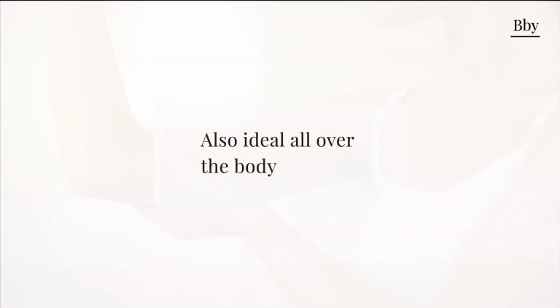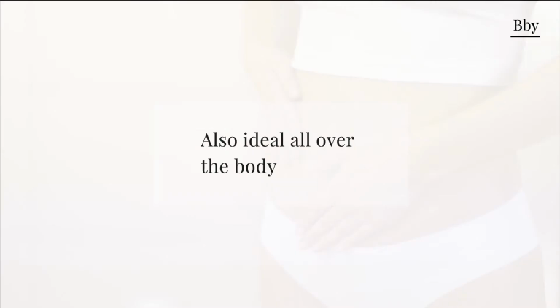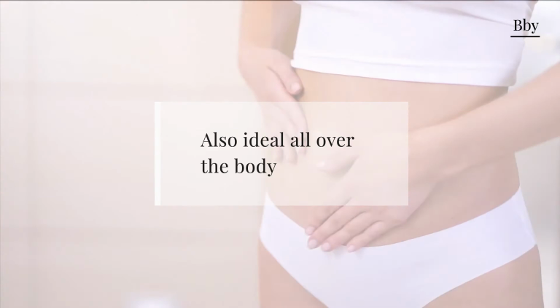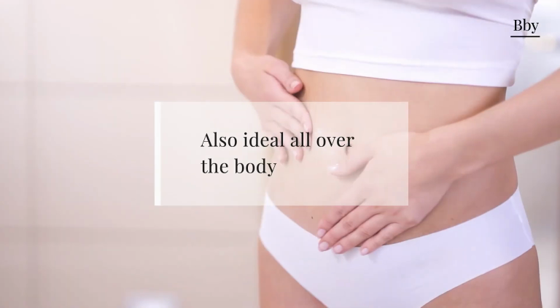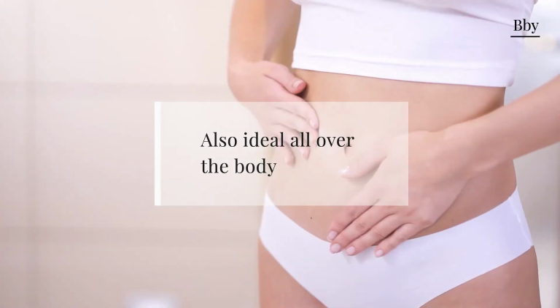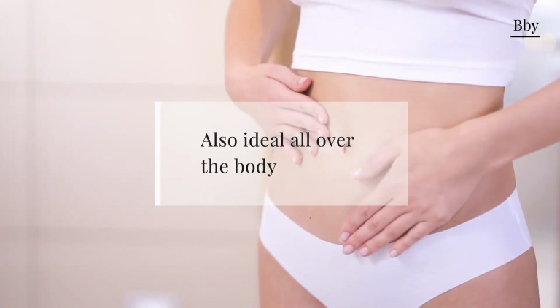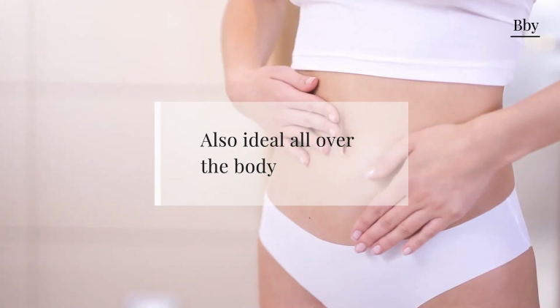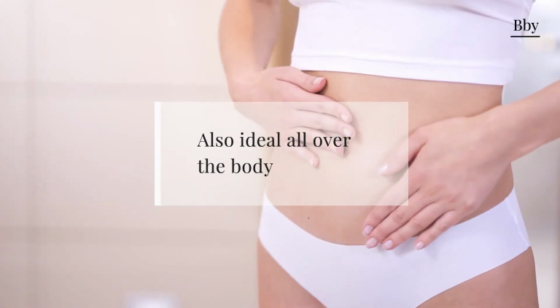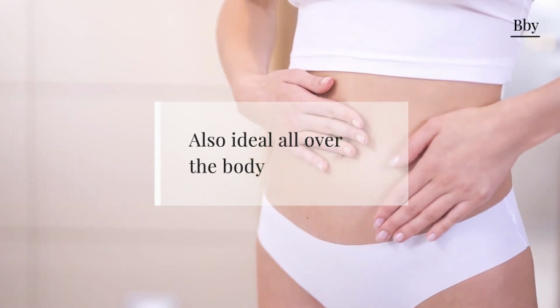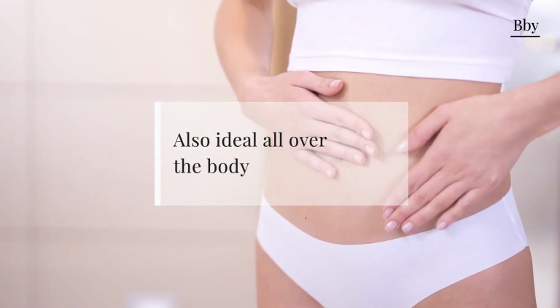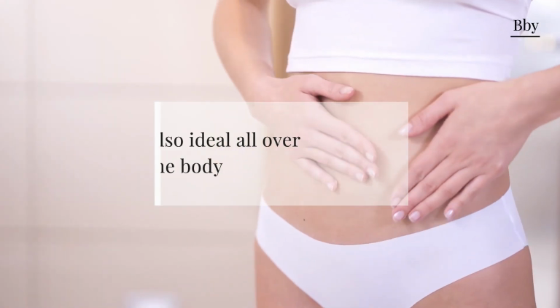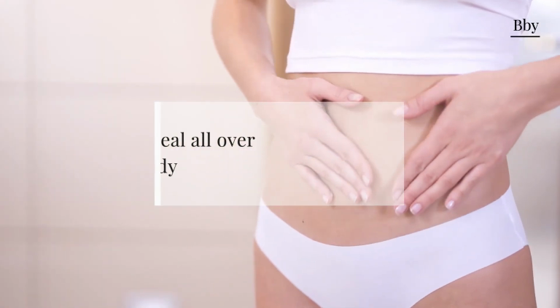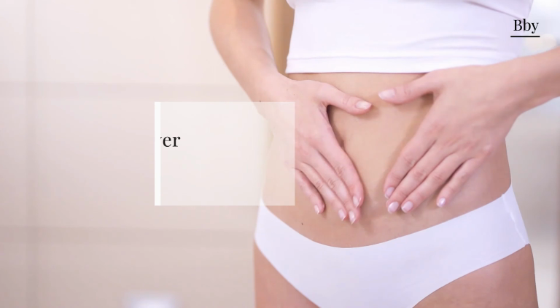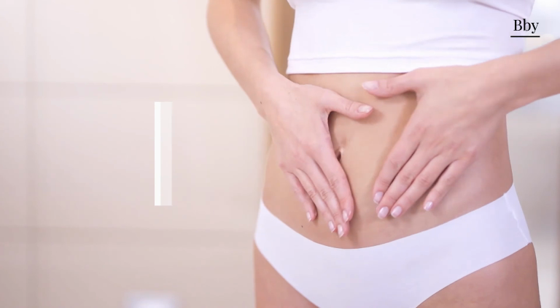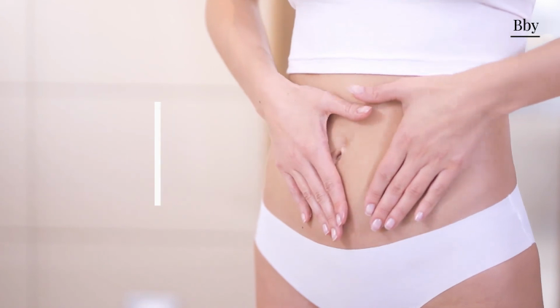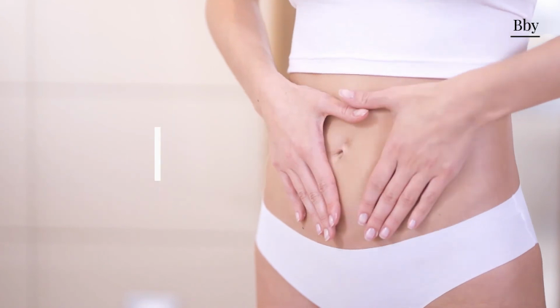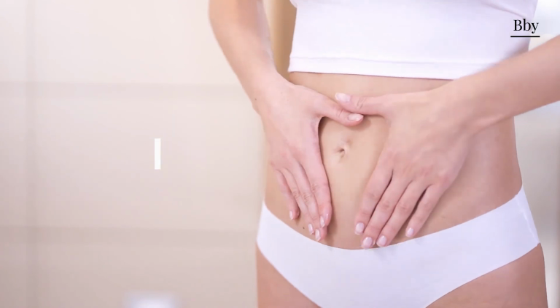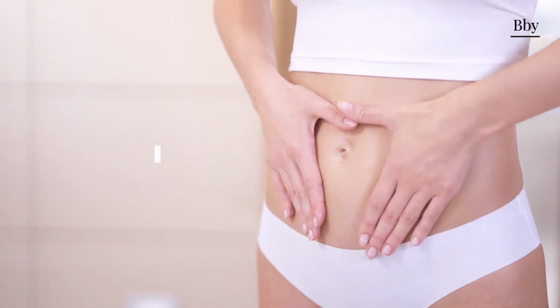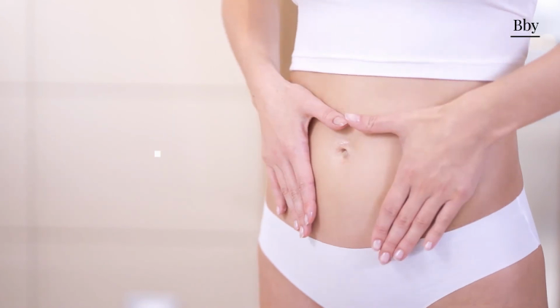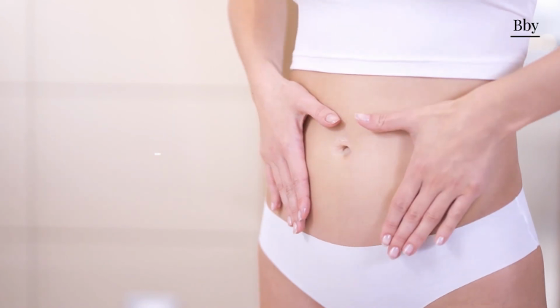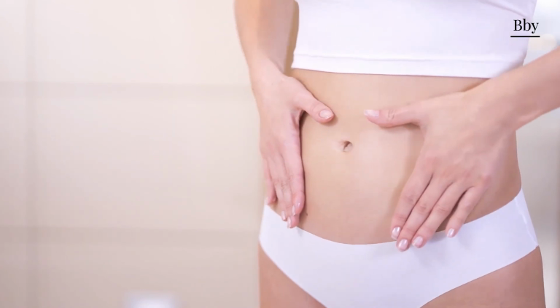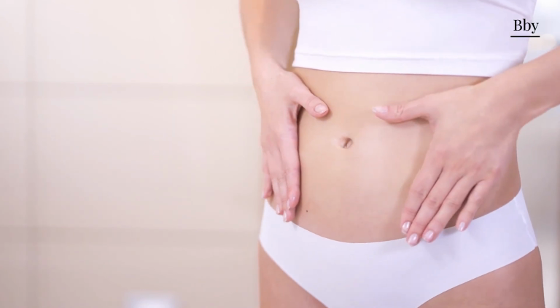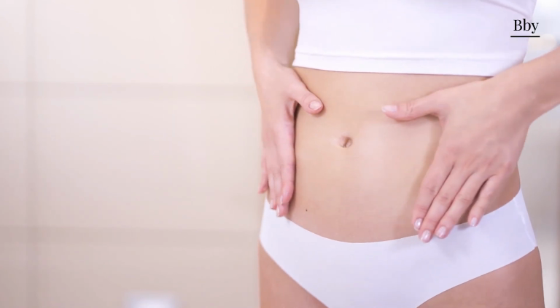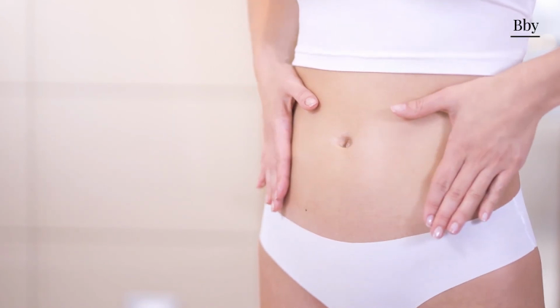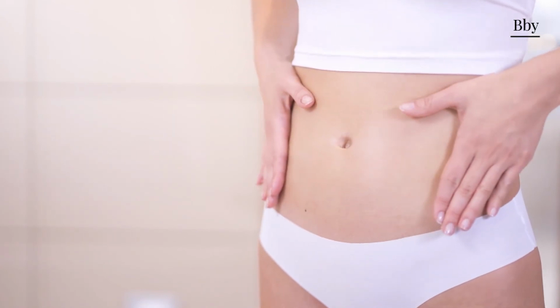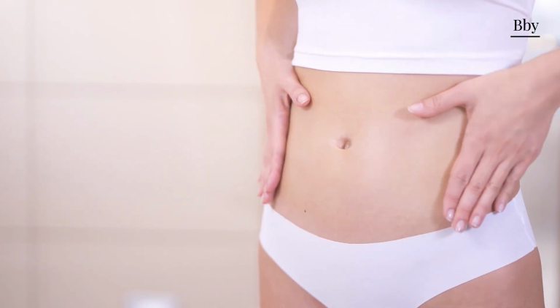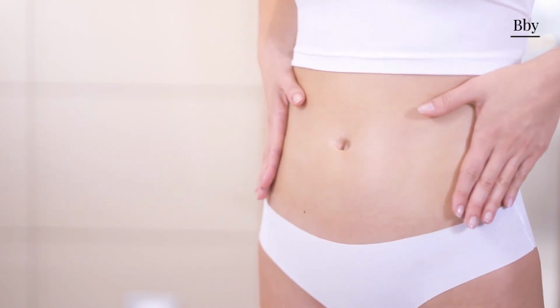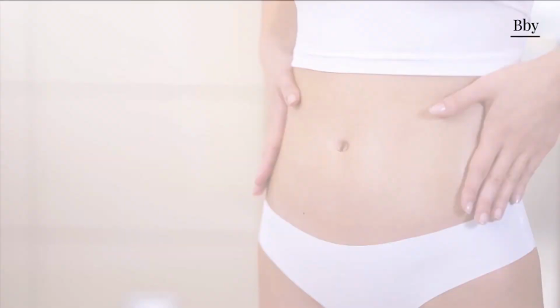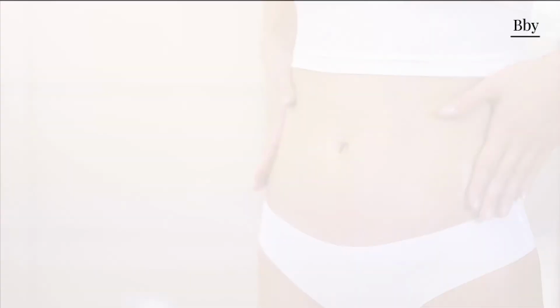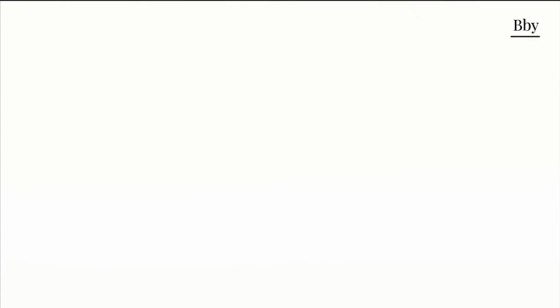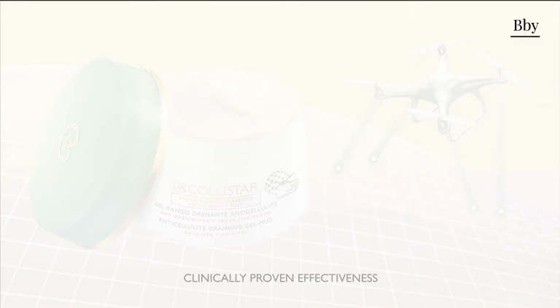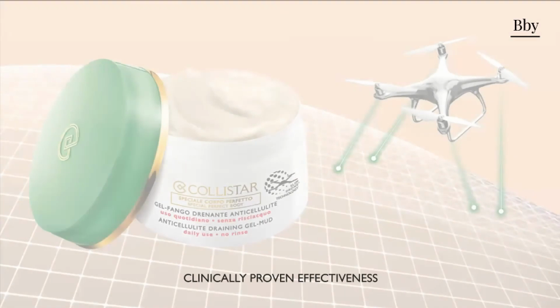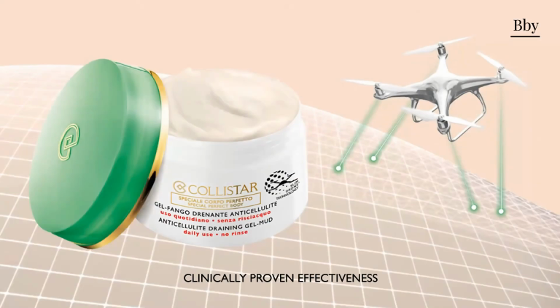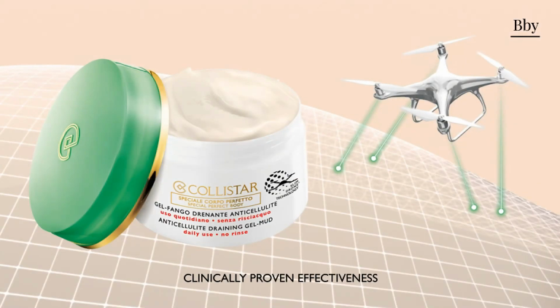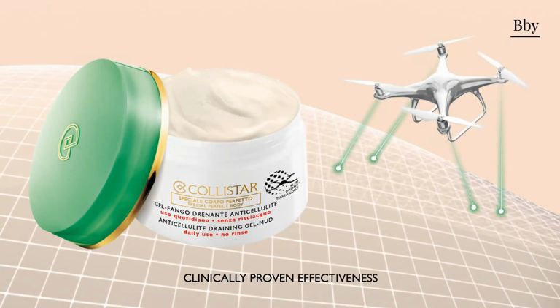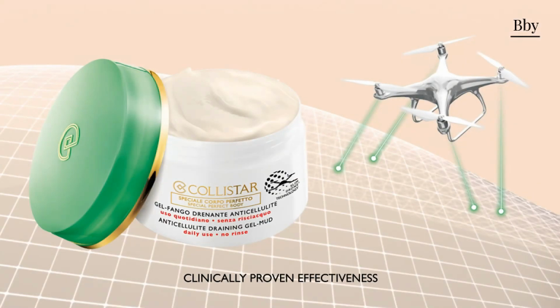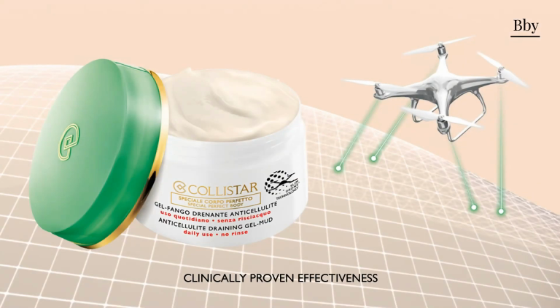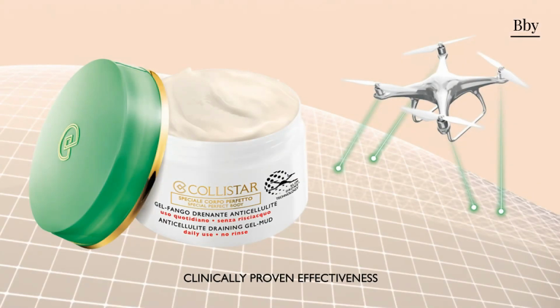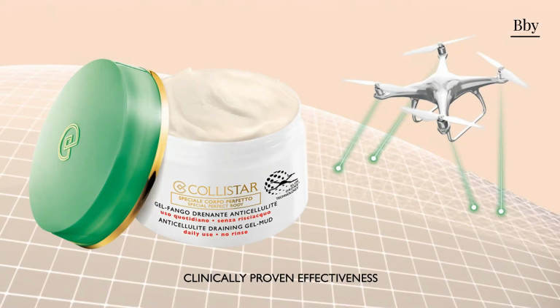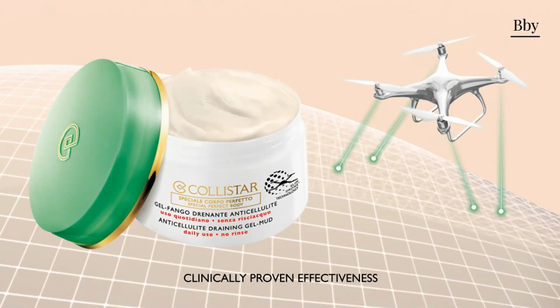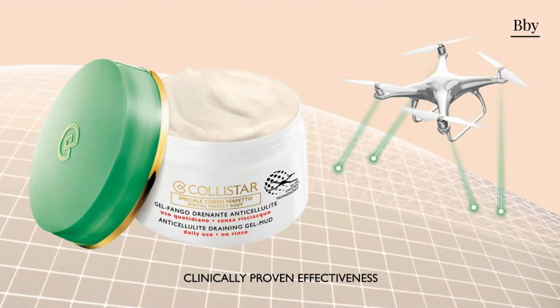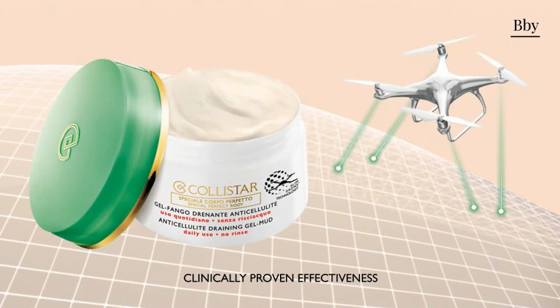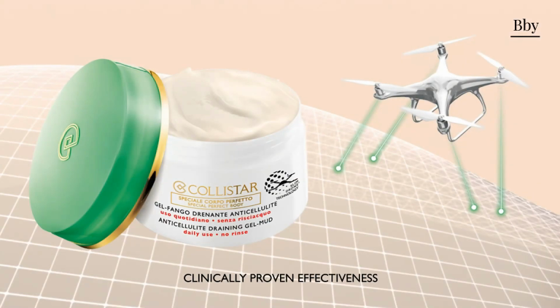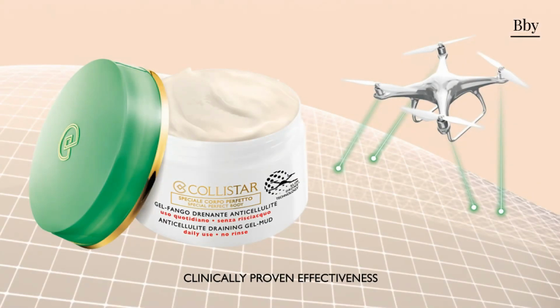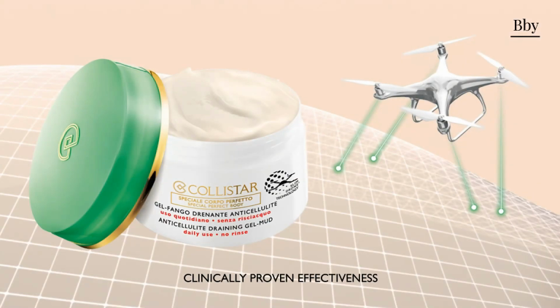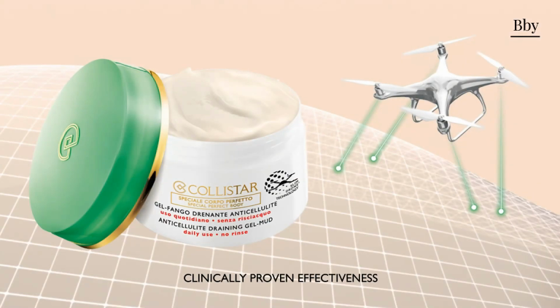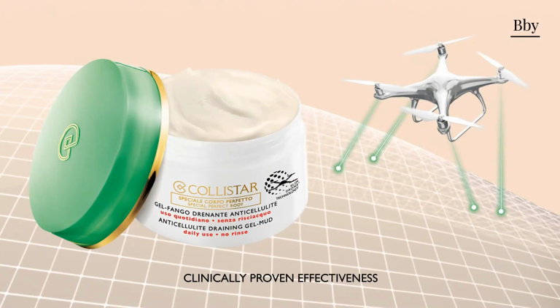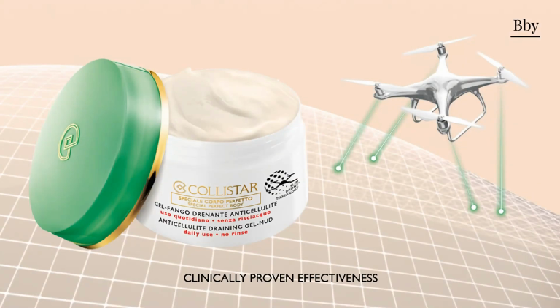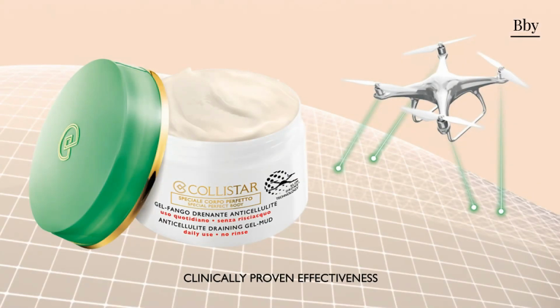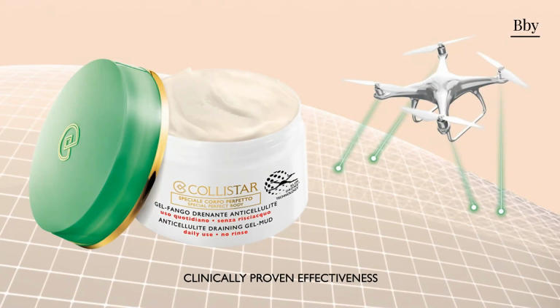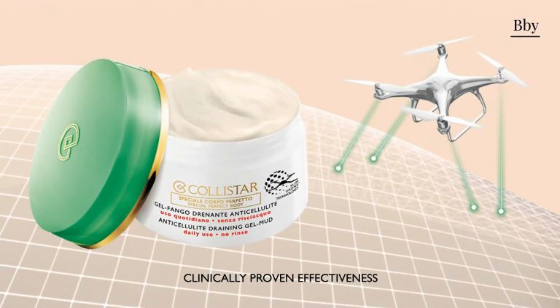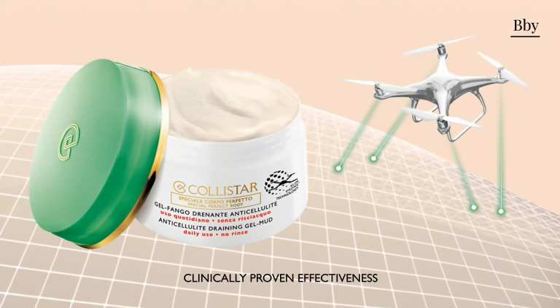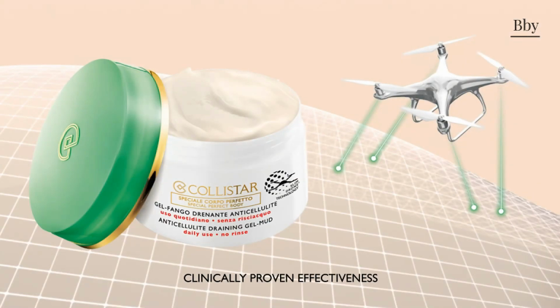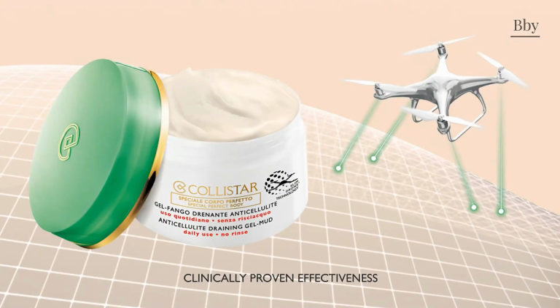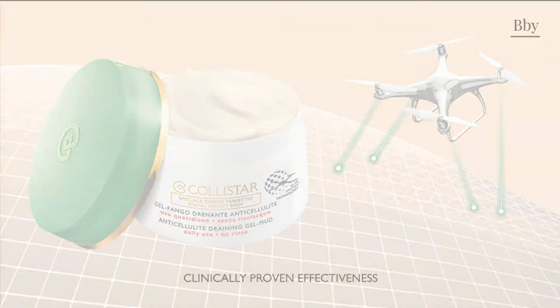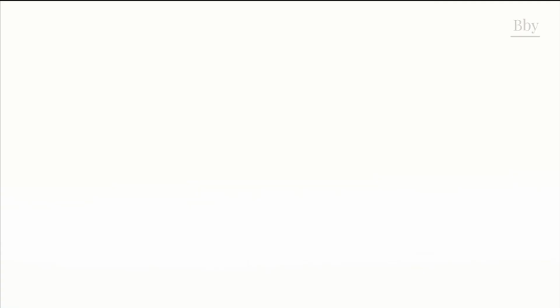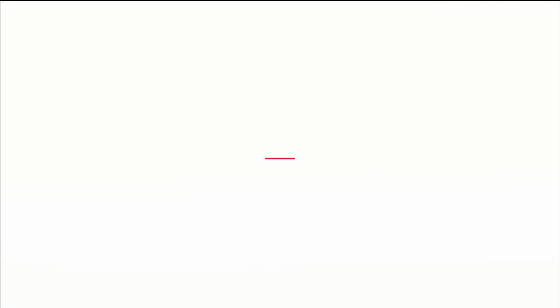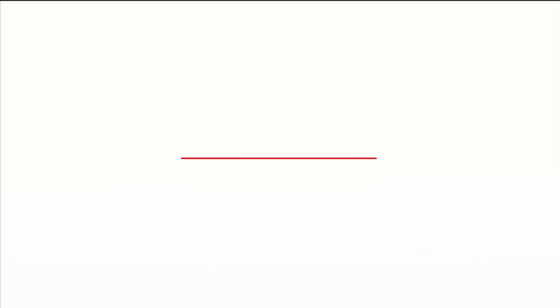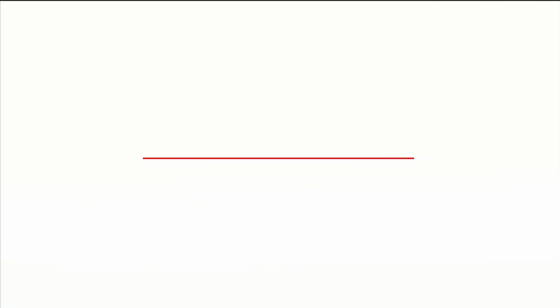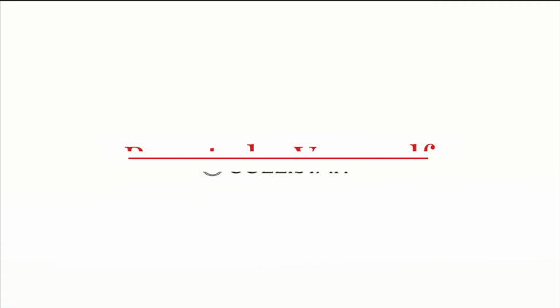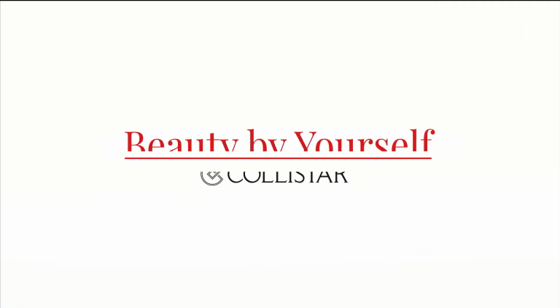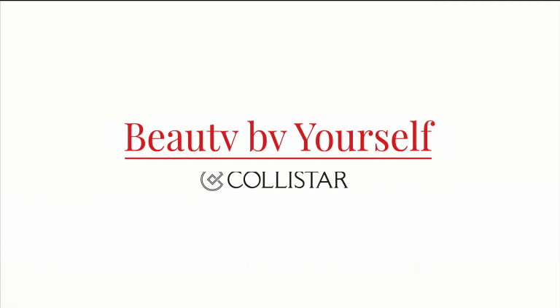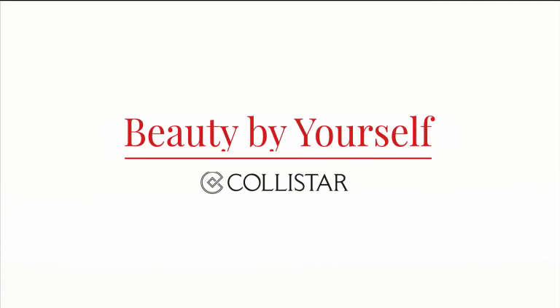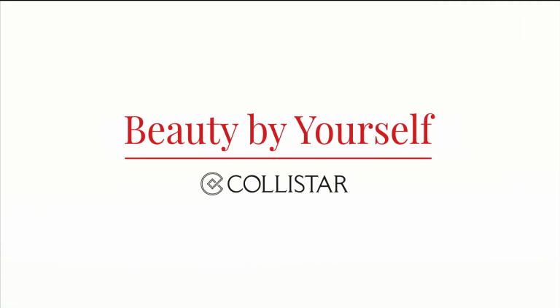Anti-cellulite draining gel mud with Slim Drone technology. Never has cosmetic research gone so far.